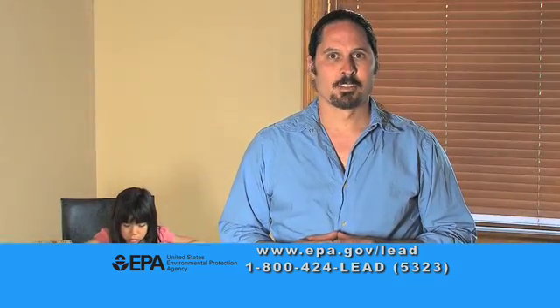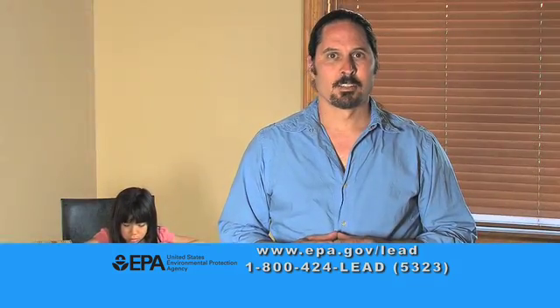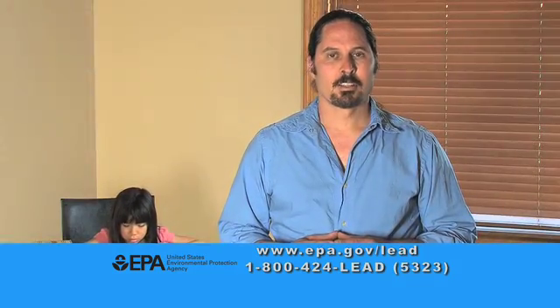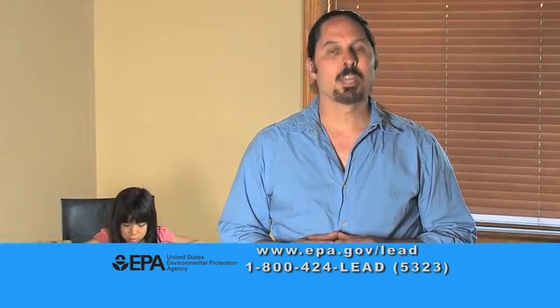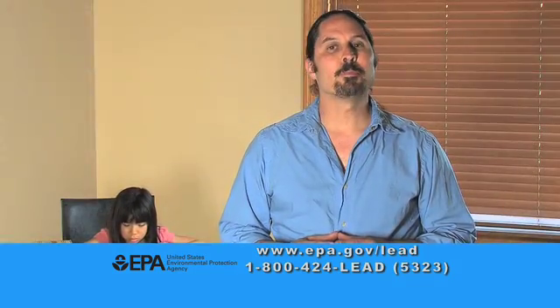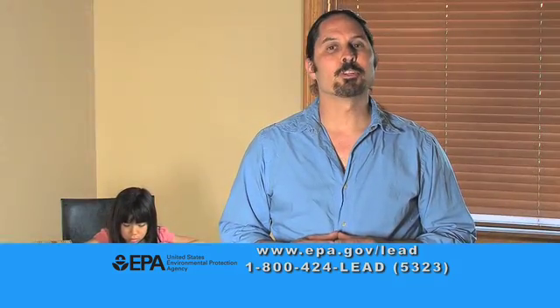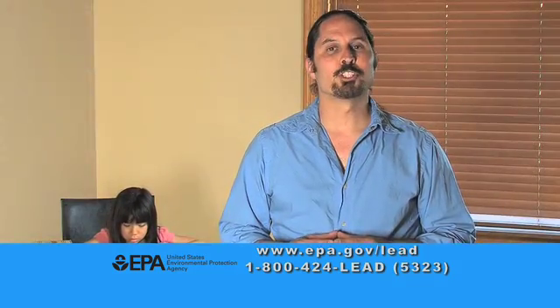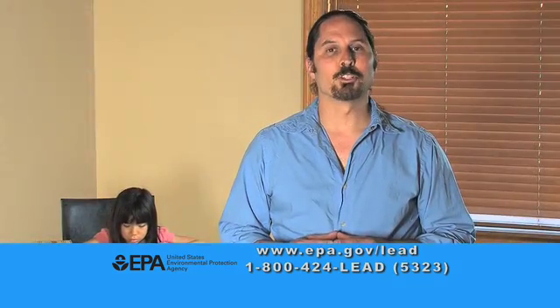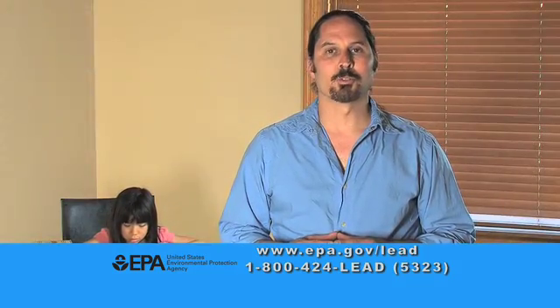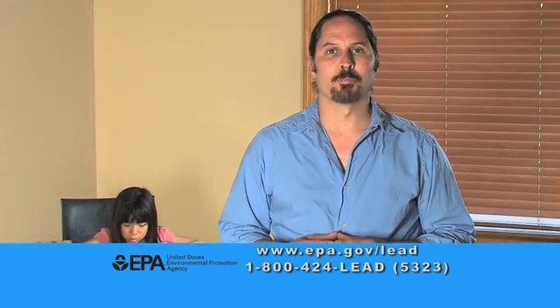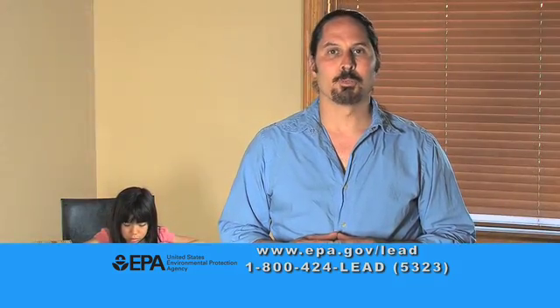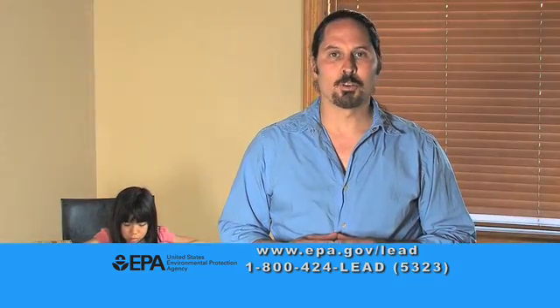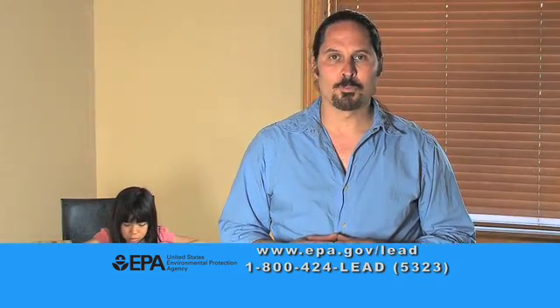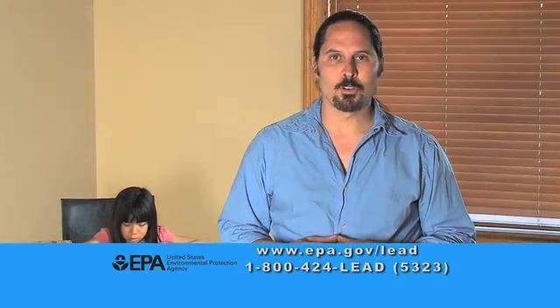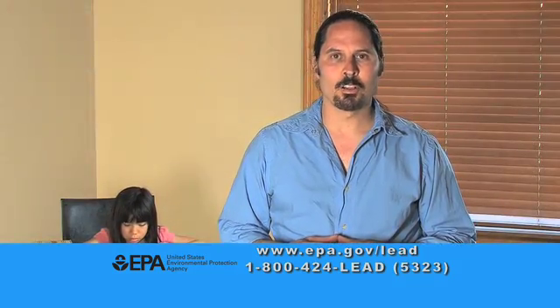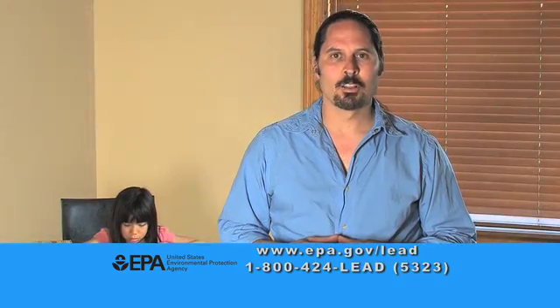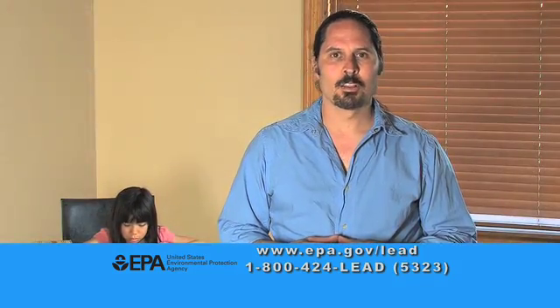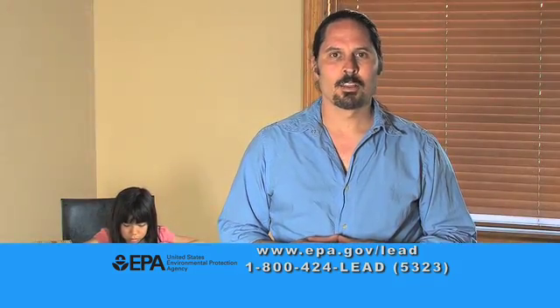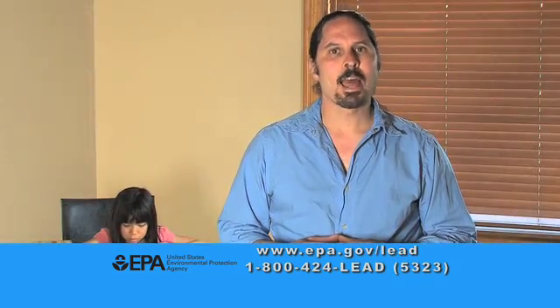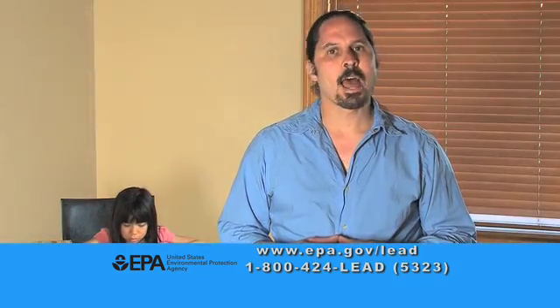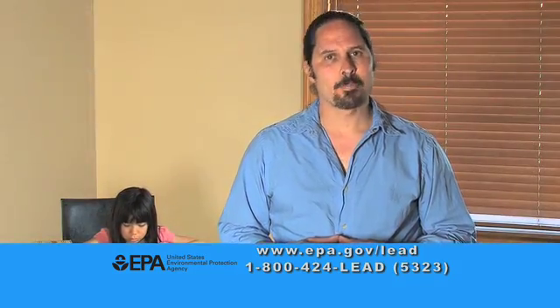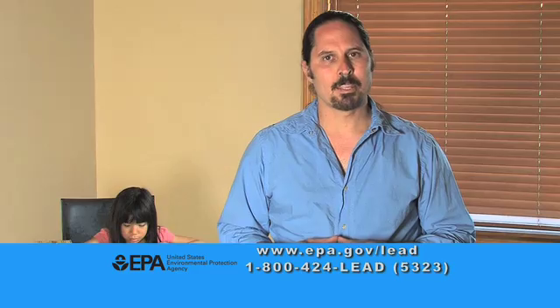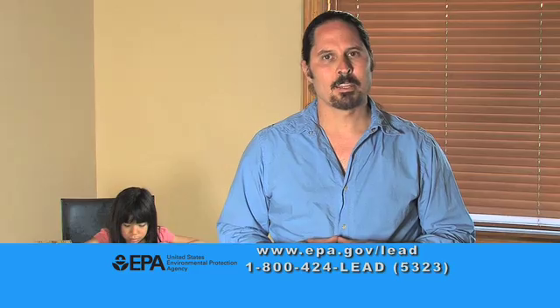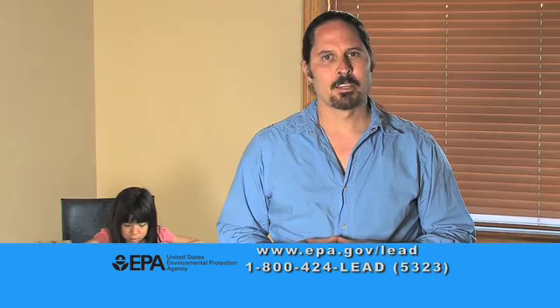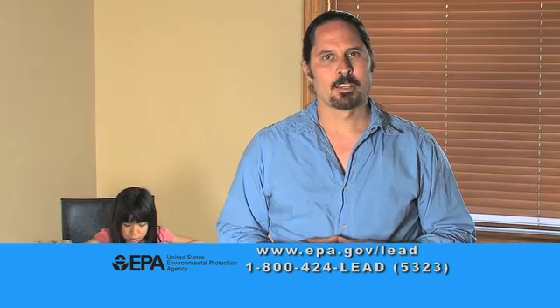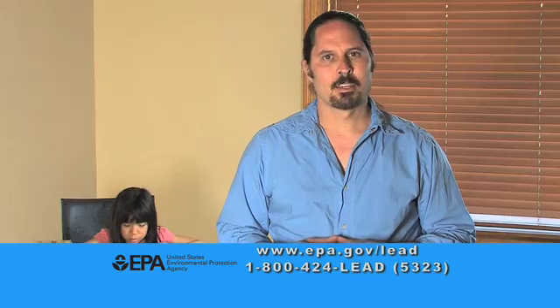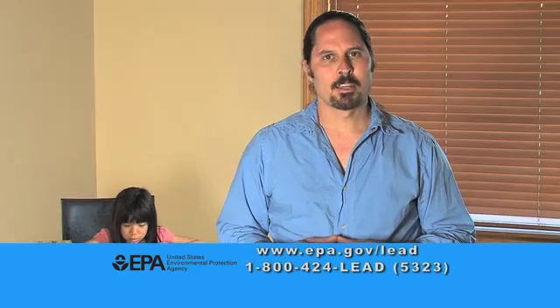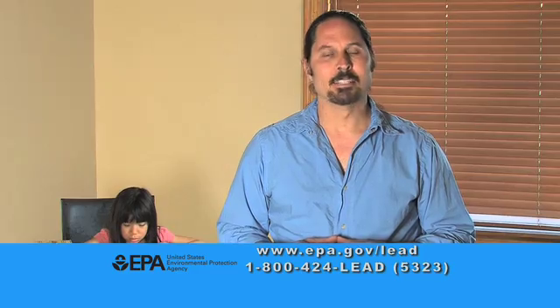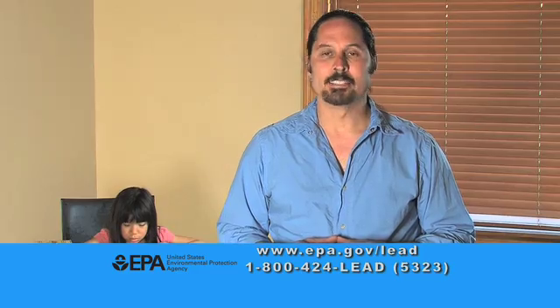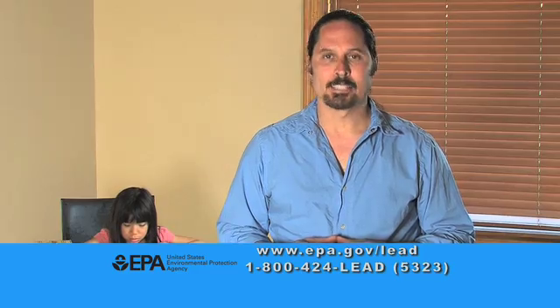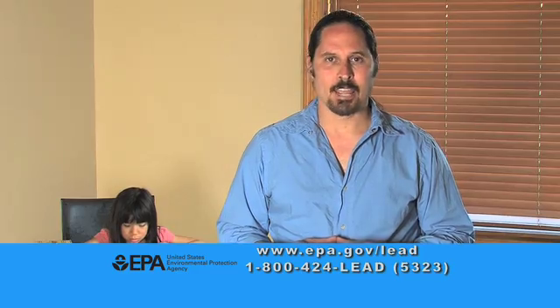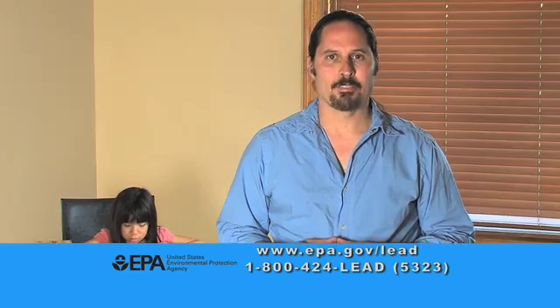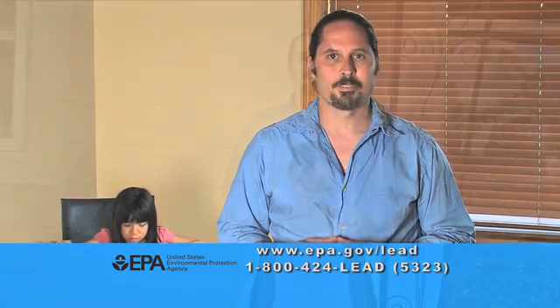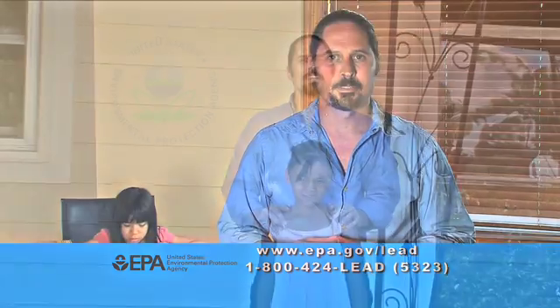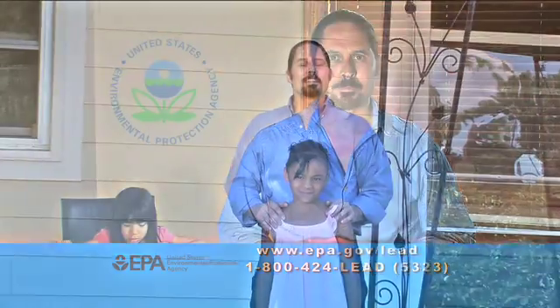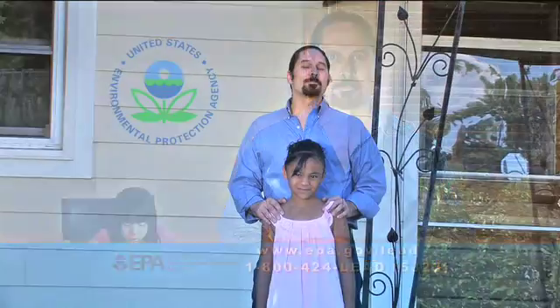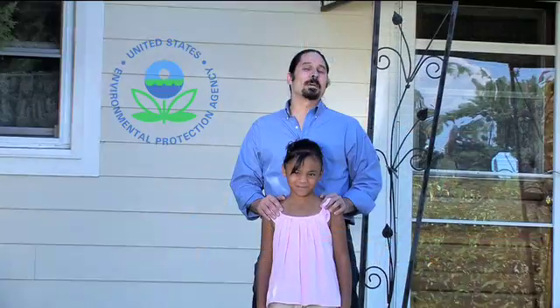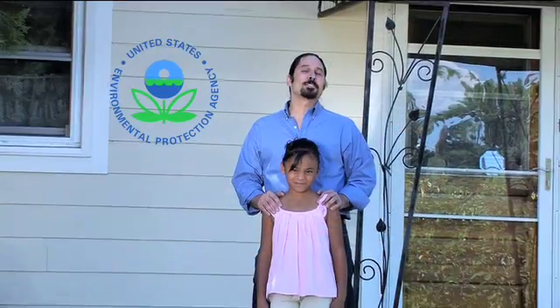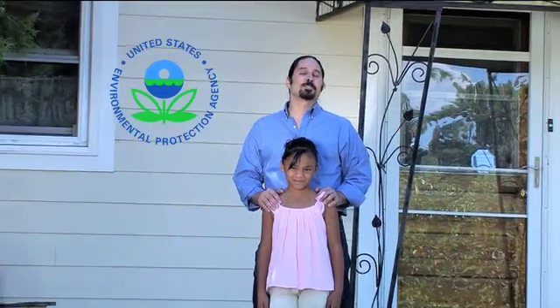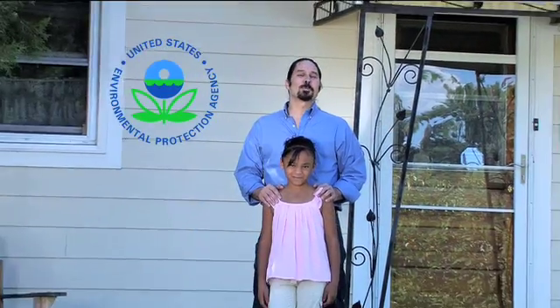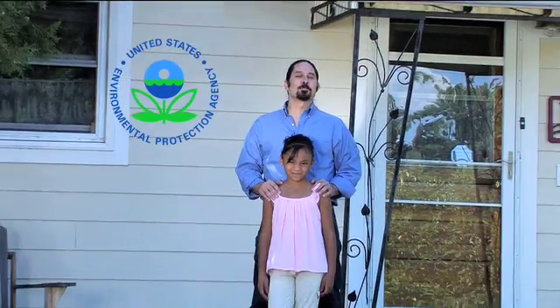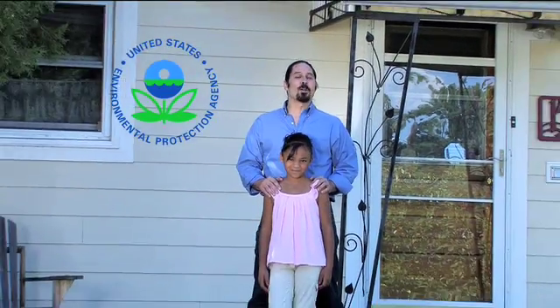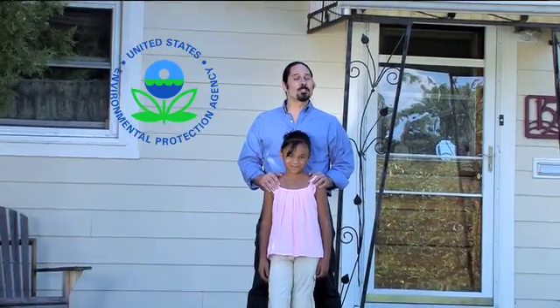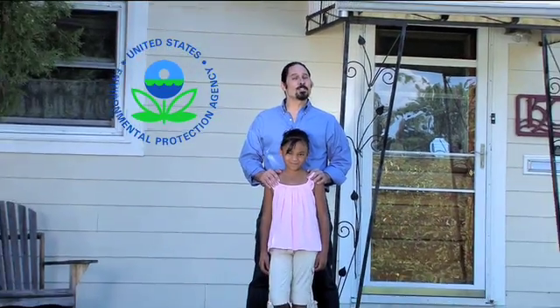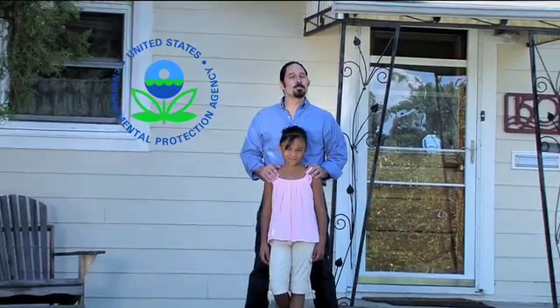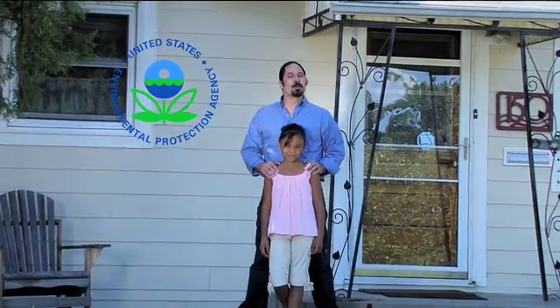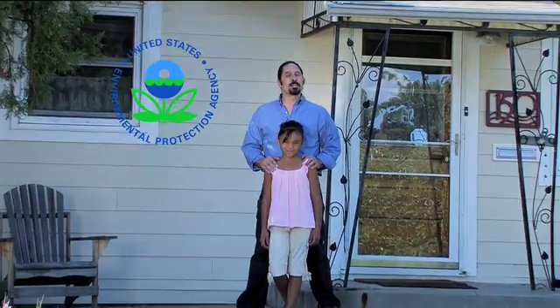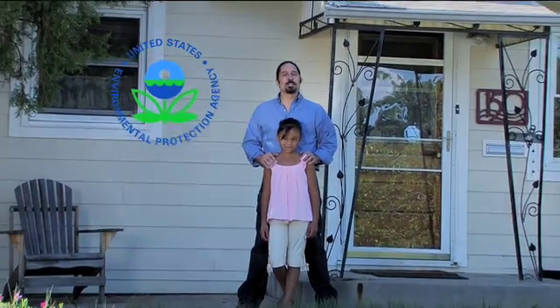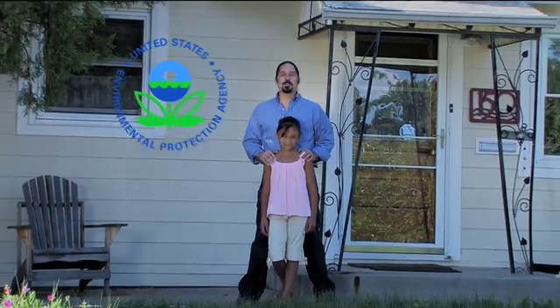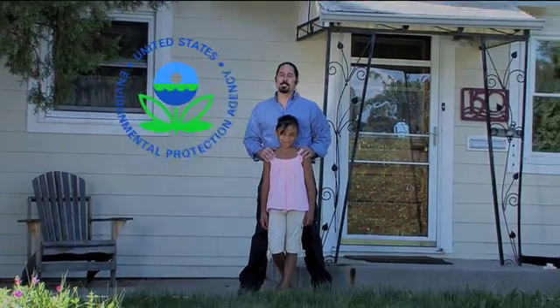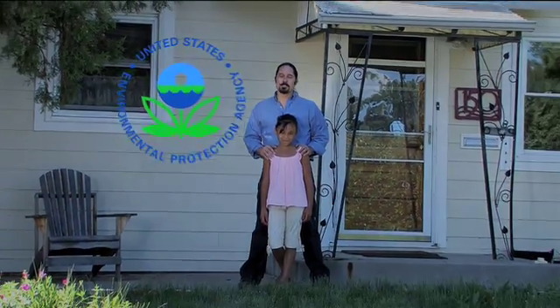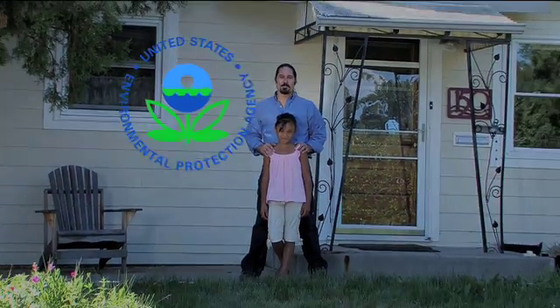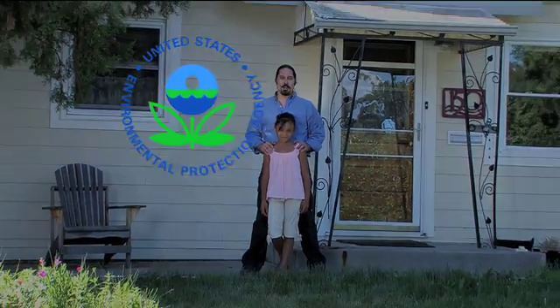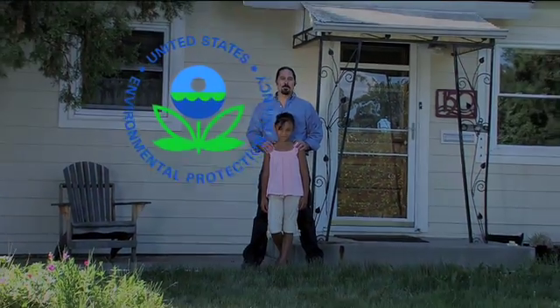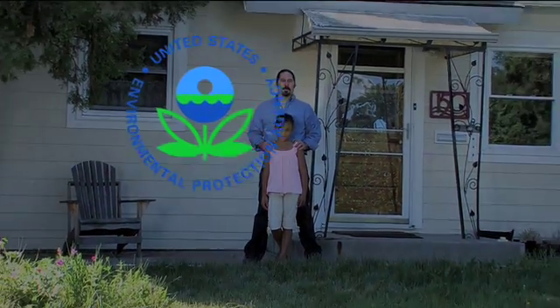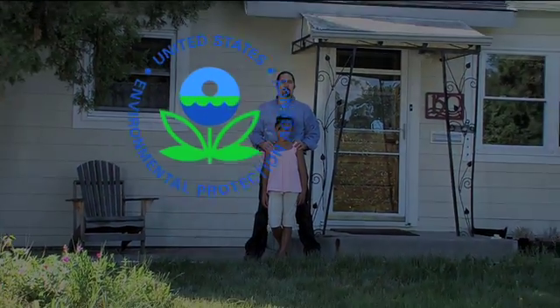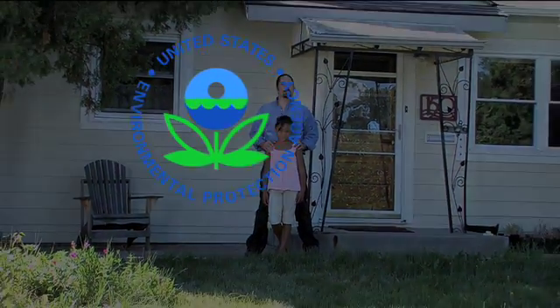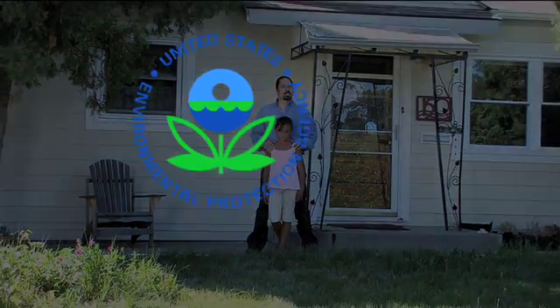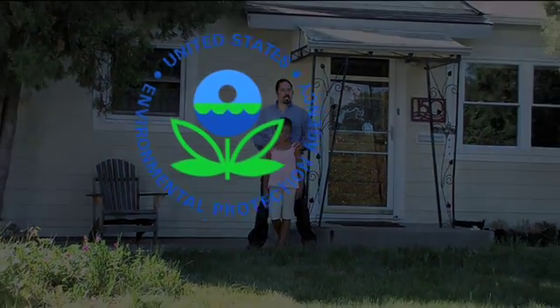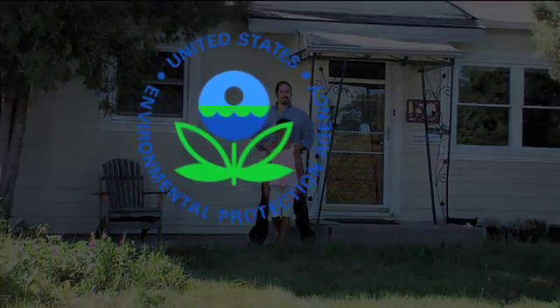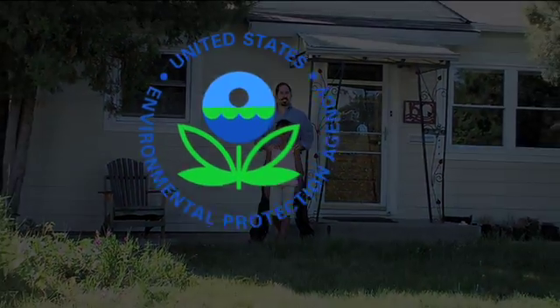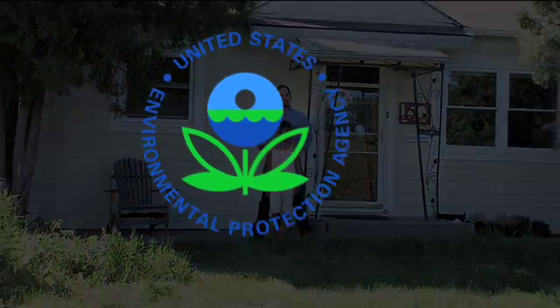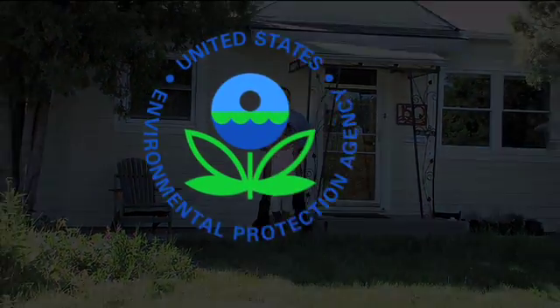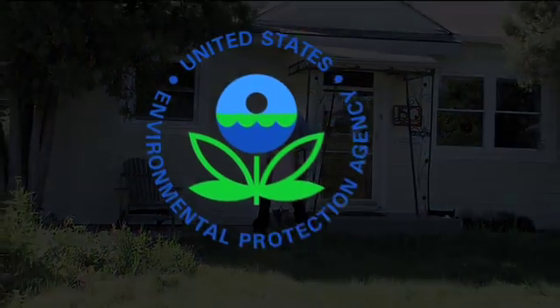Keep your children beautiful, happy and safe. This message was brought to you by the U.S. Environmental Protection Agency.